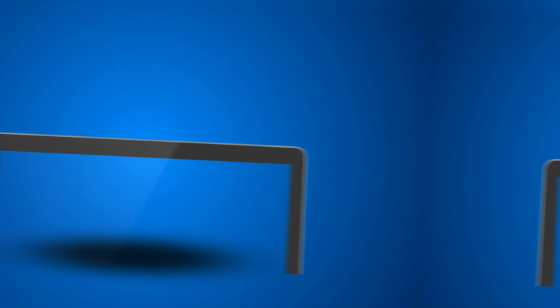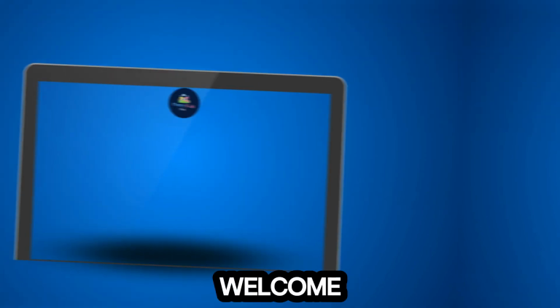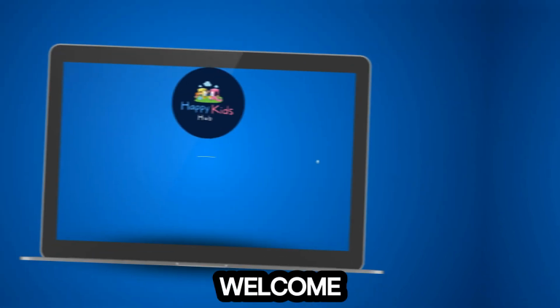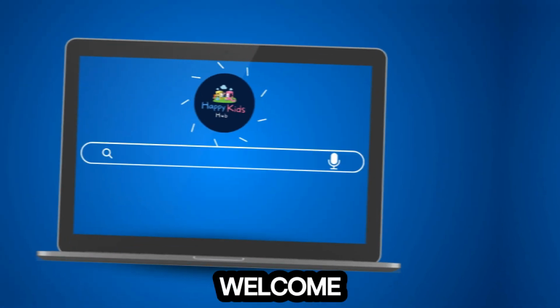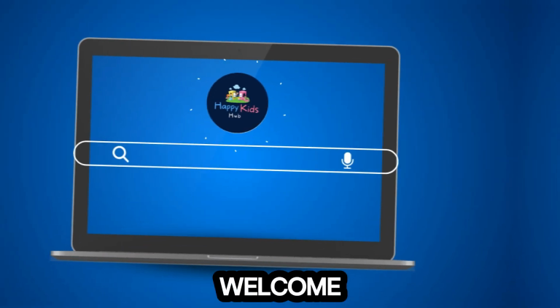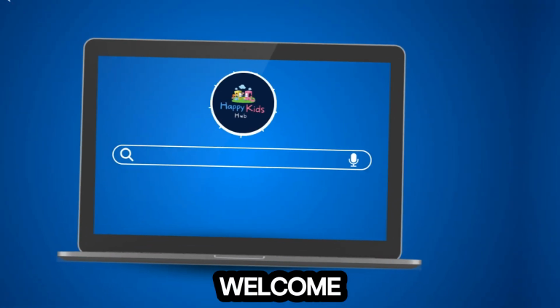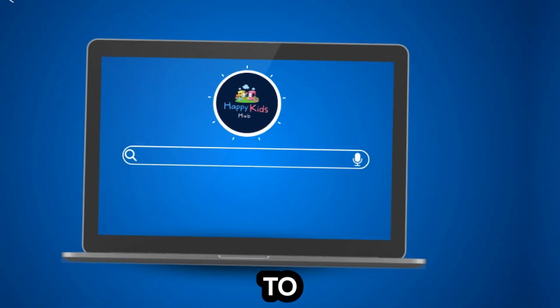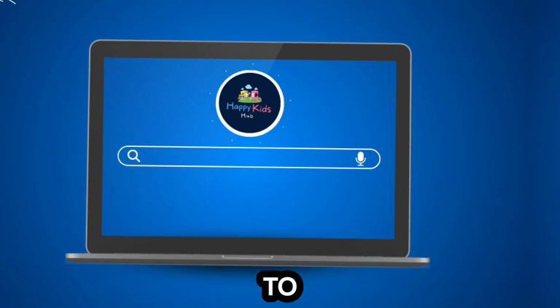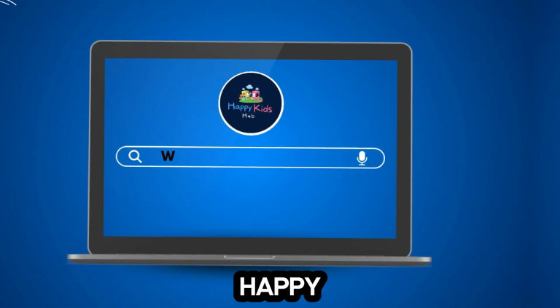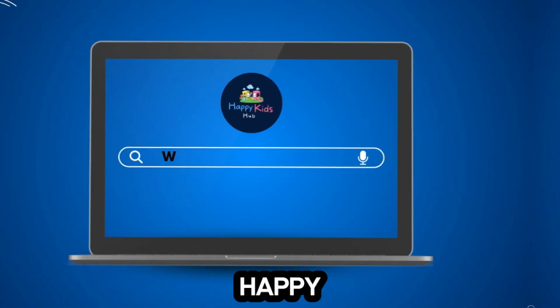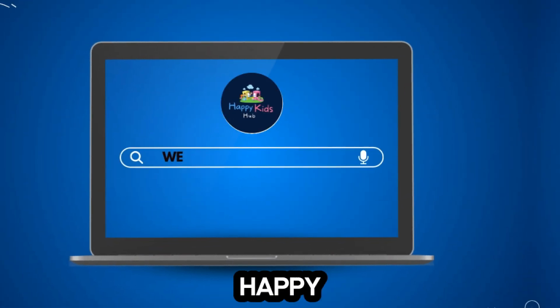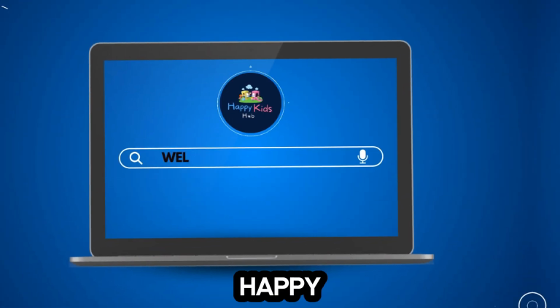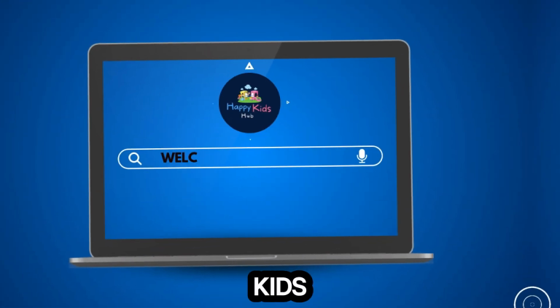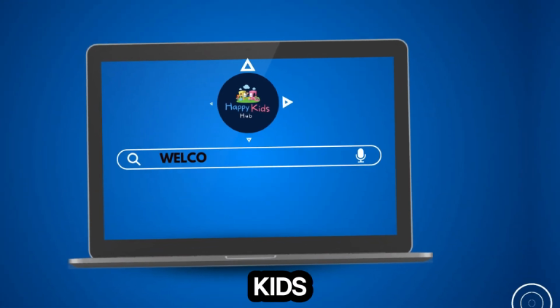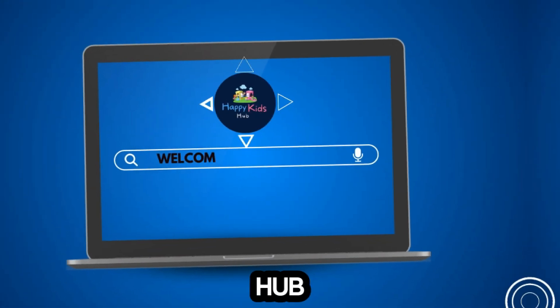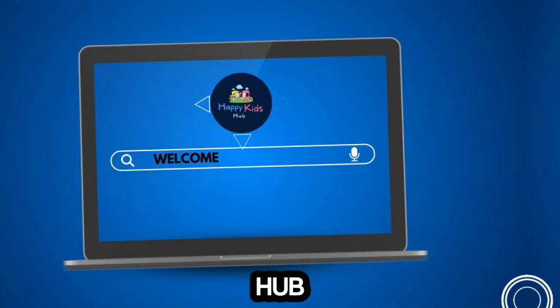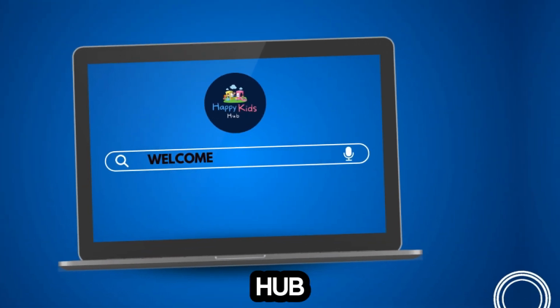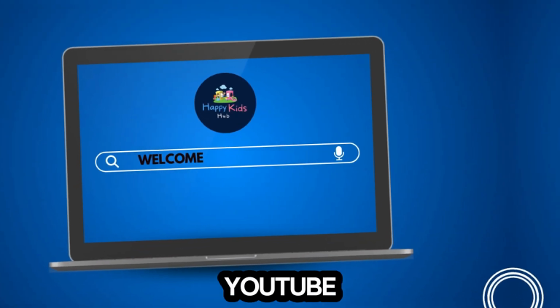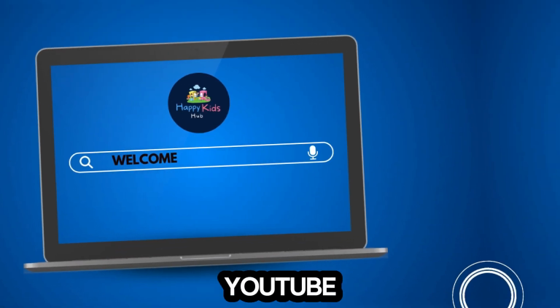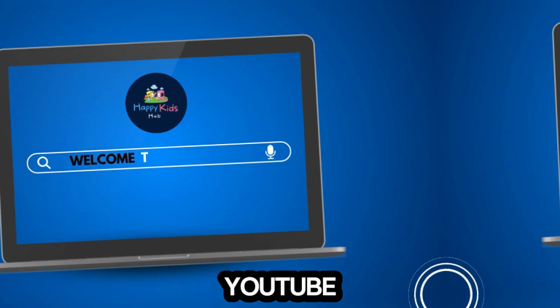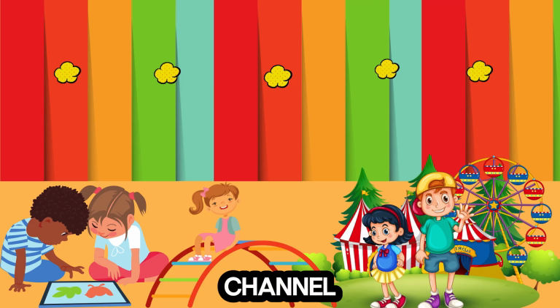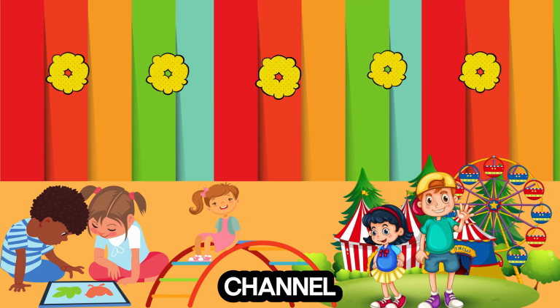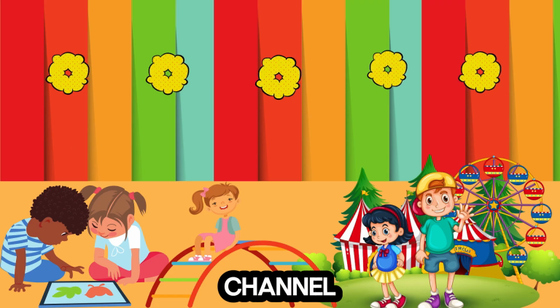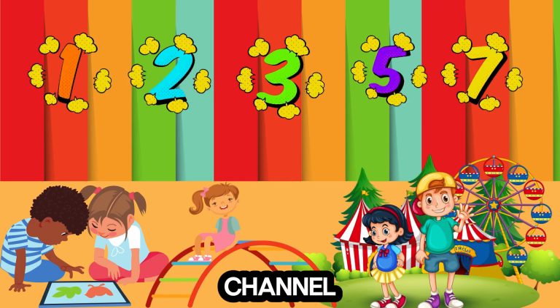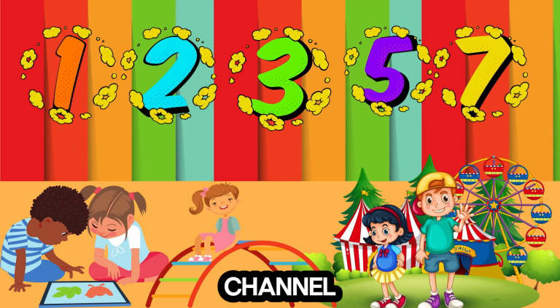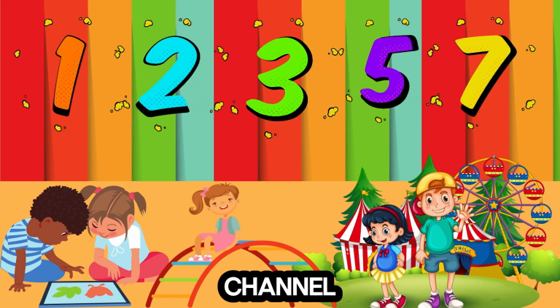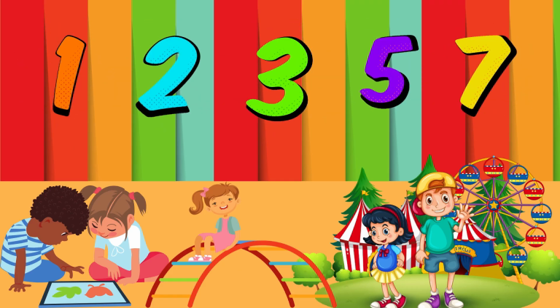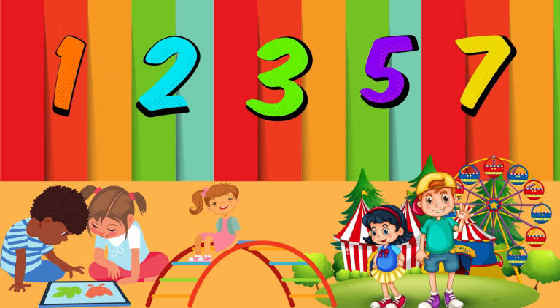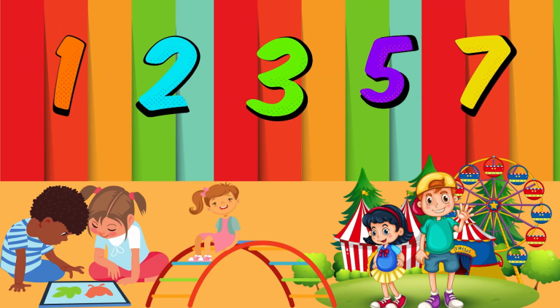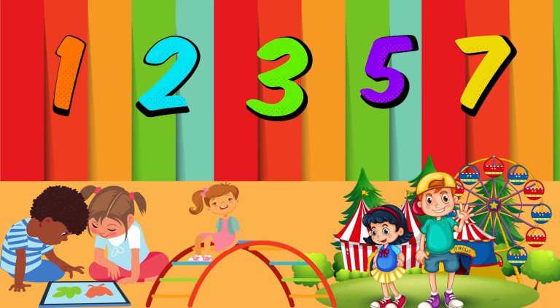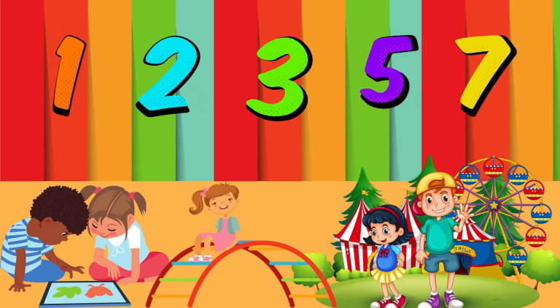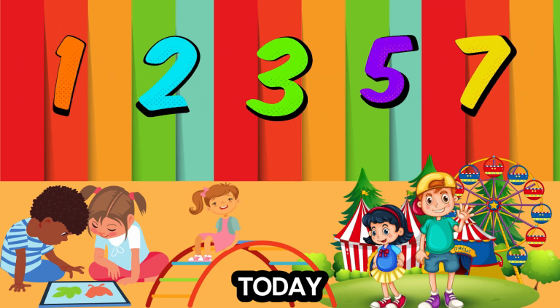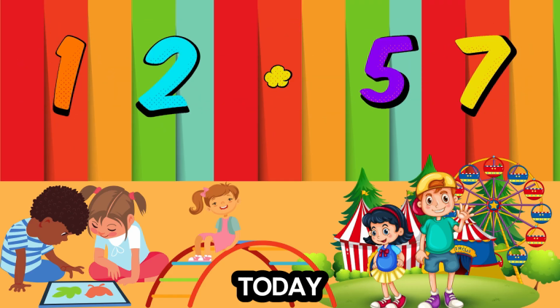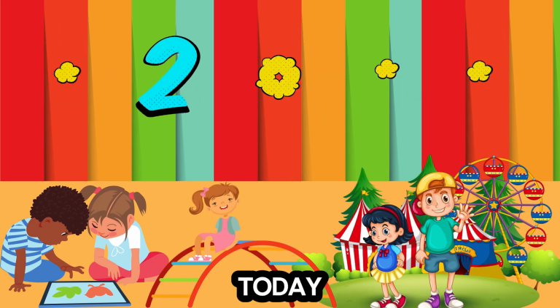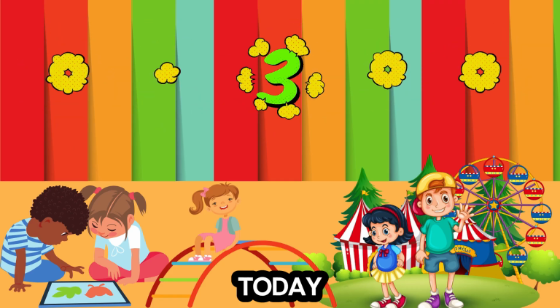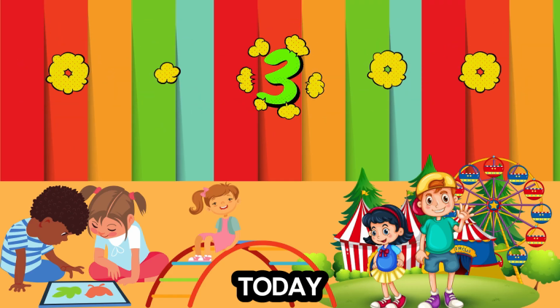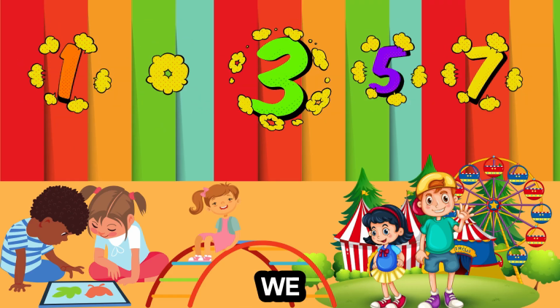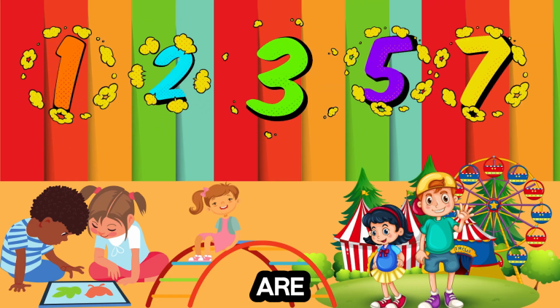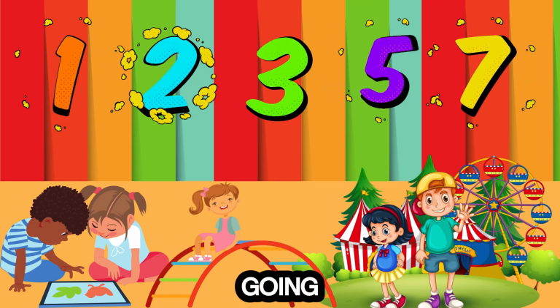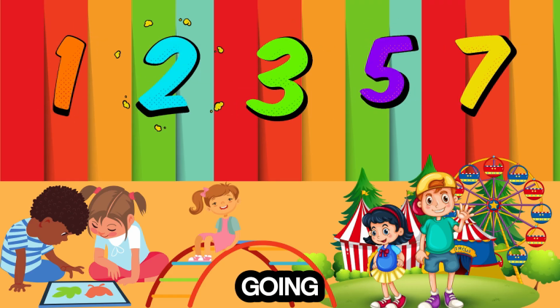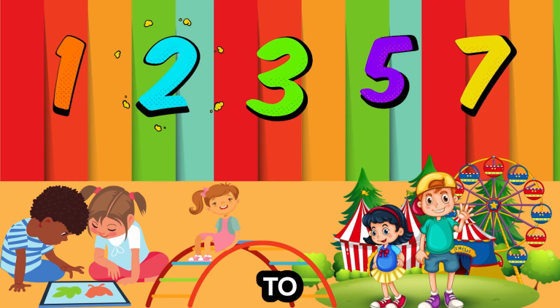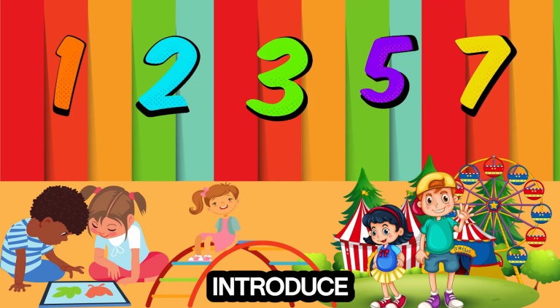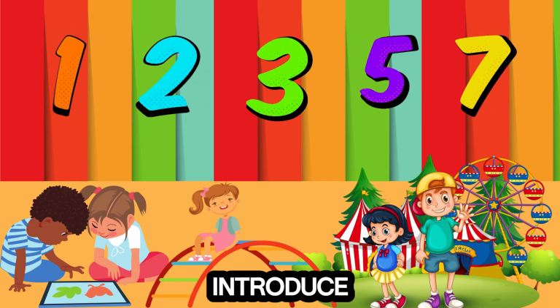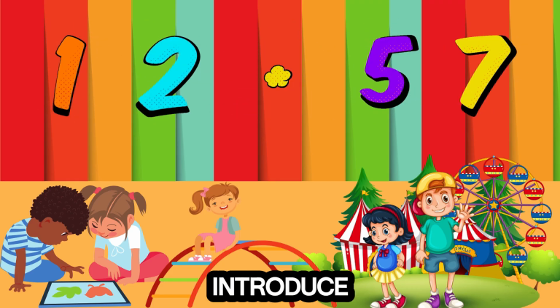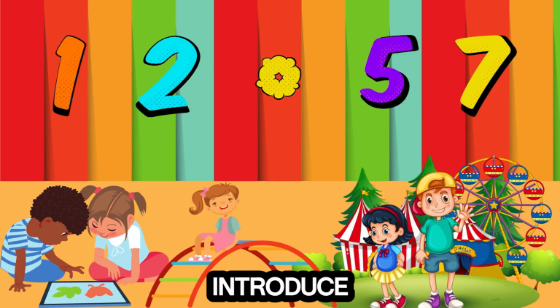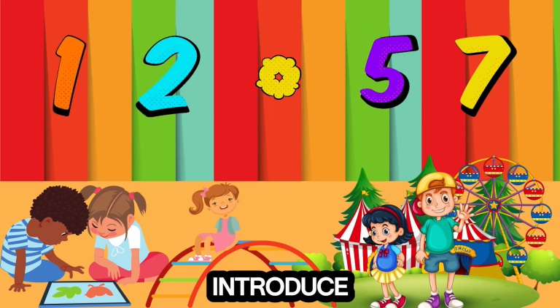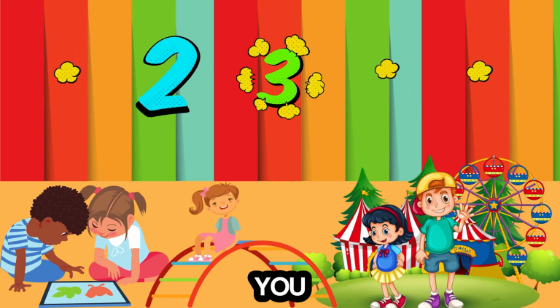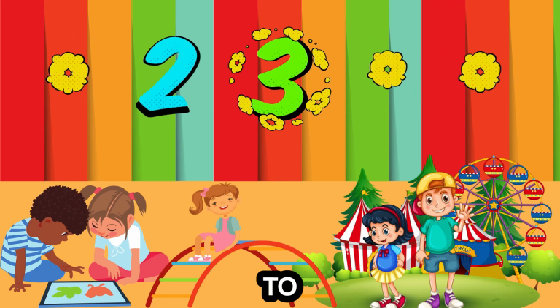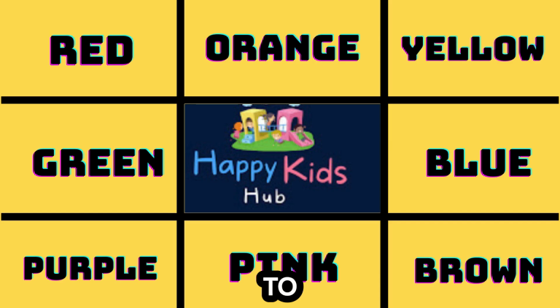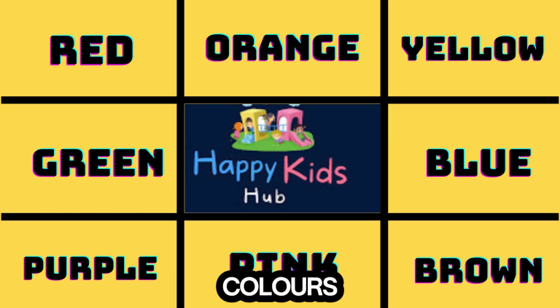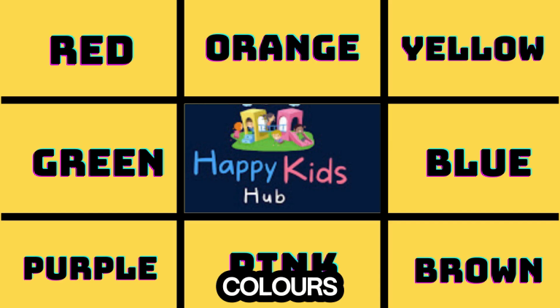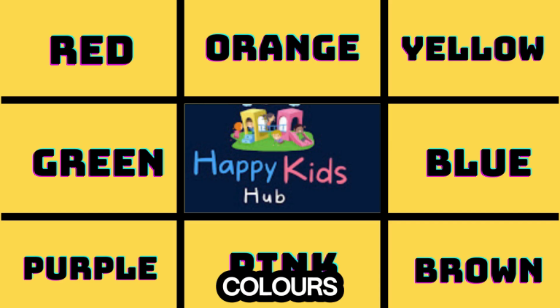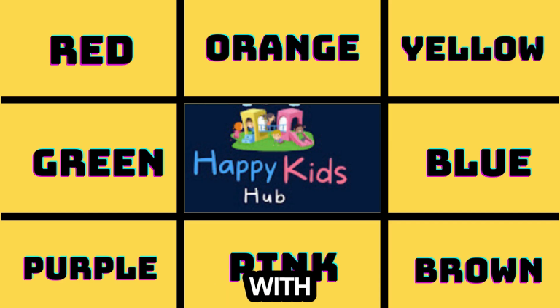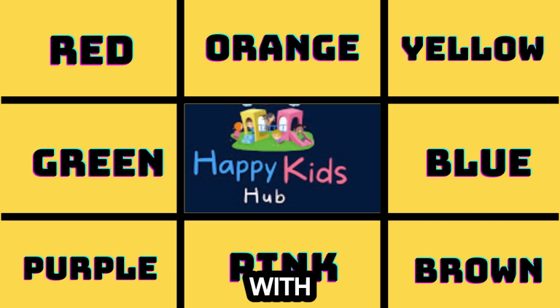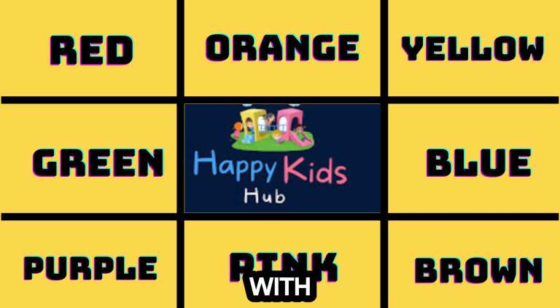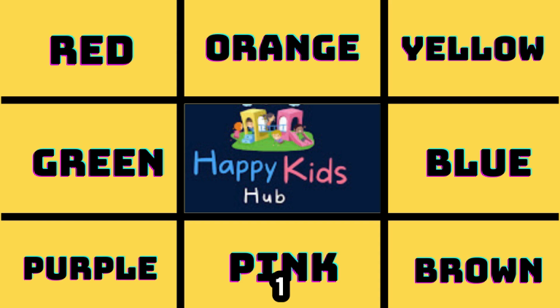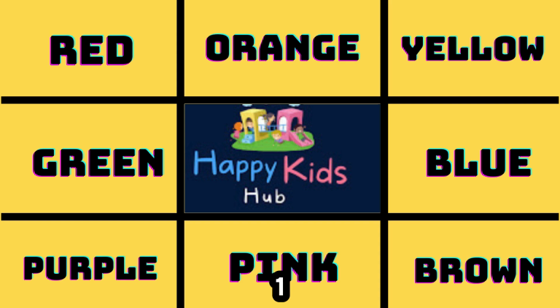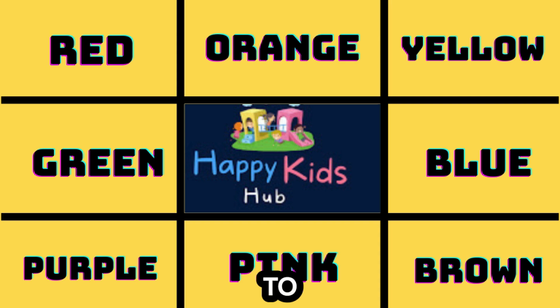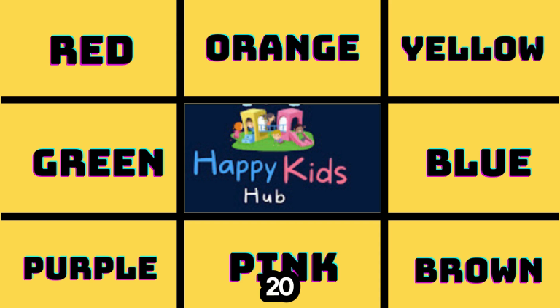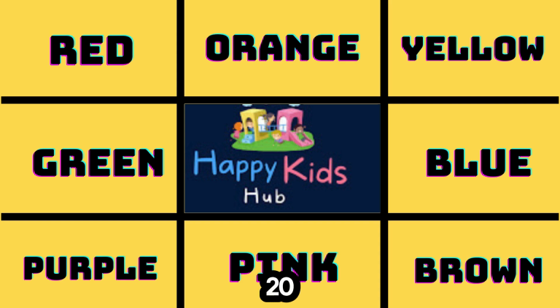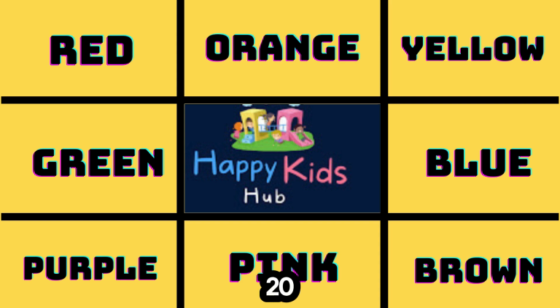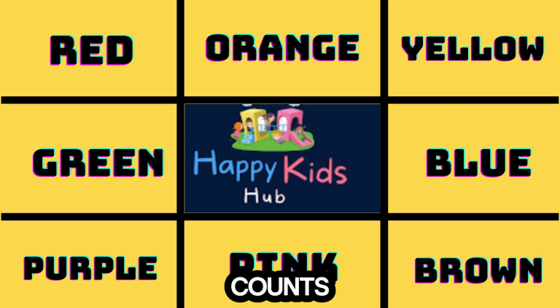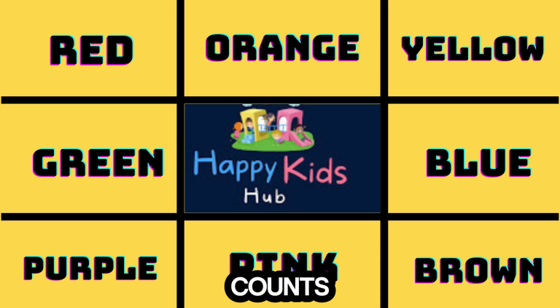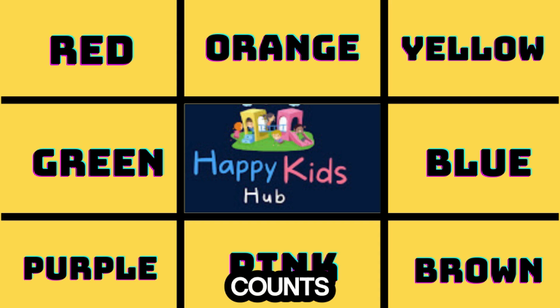Welcome to our Happy Kids Hub YouTube channel. Today we are going to introduce you to colors with 1 to 20 counts.